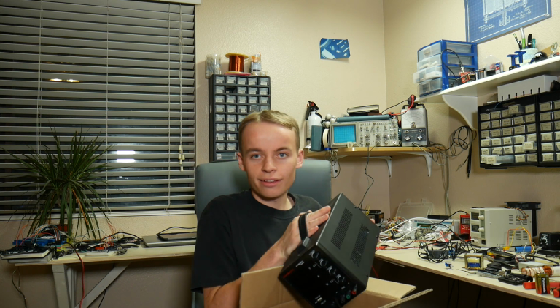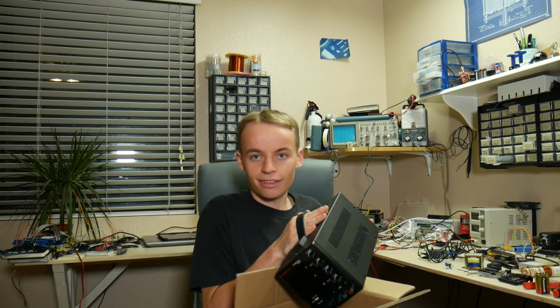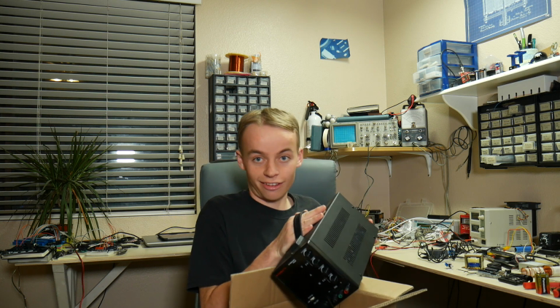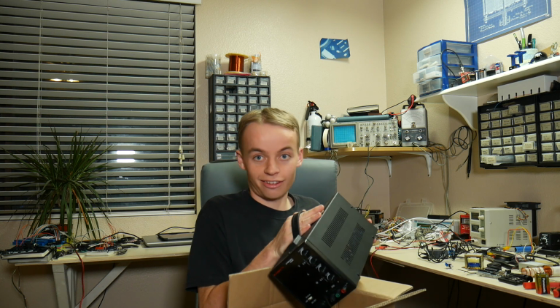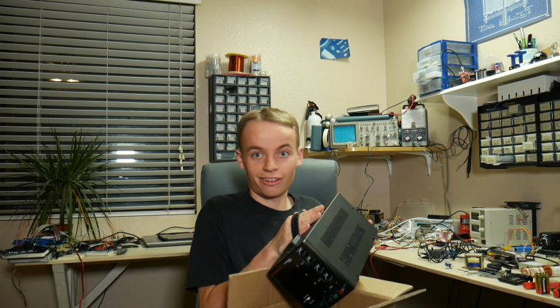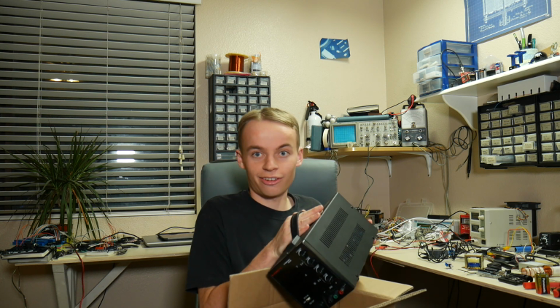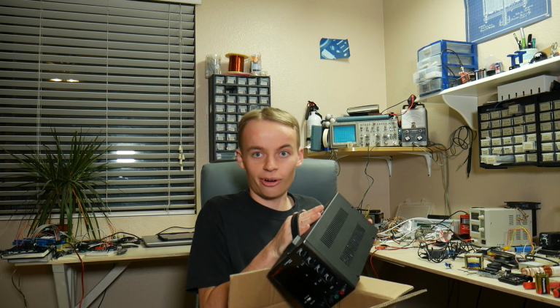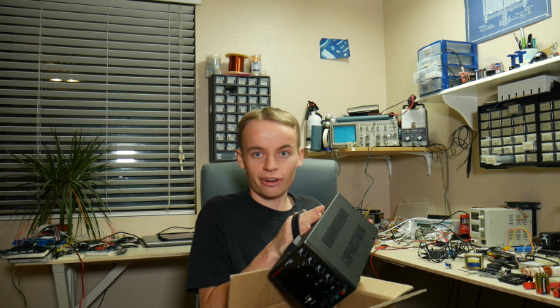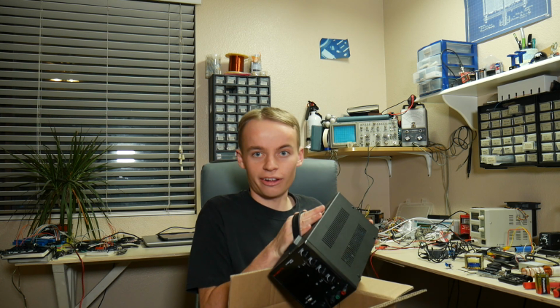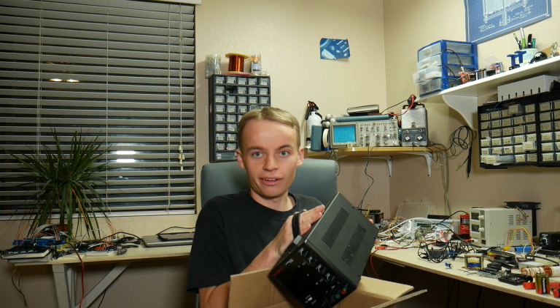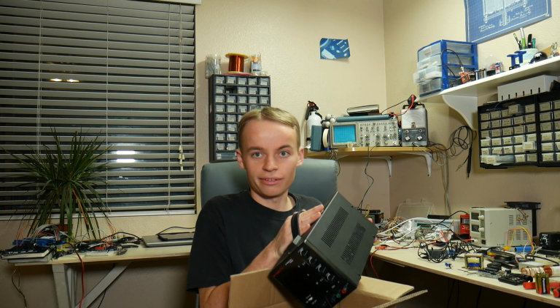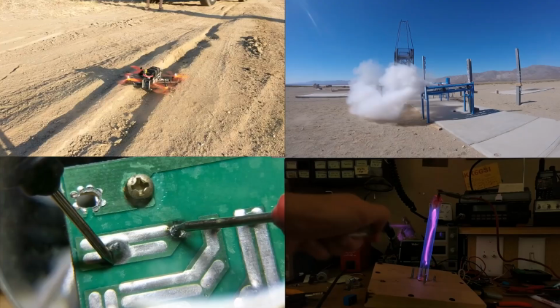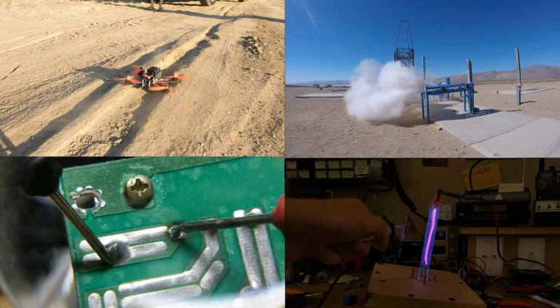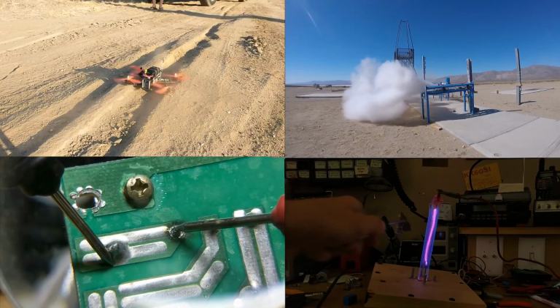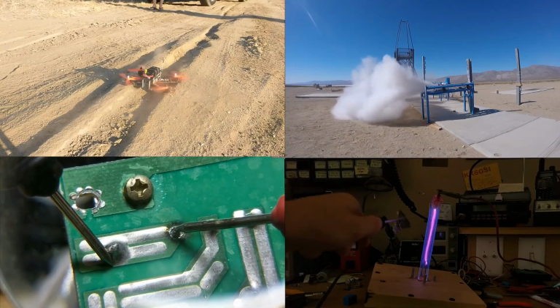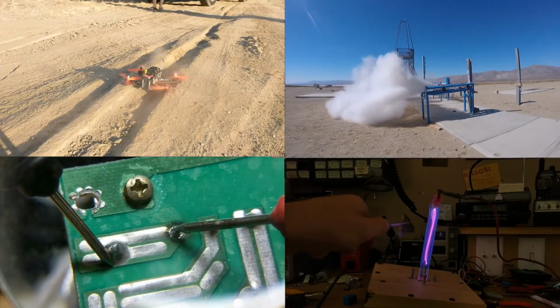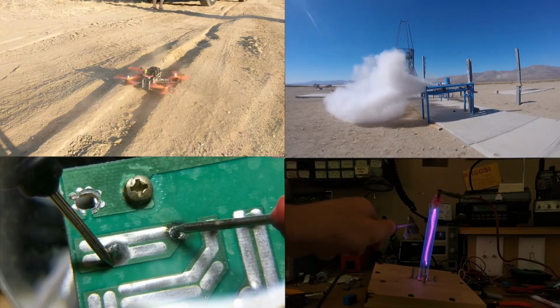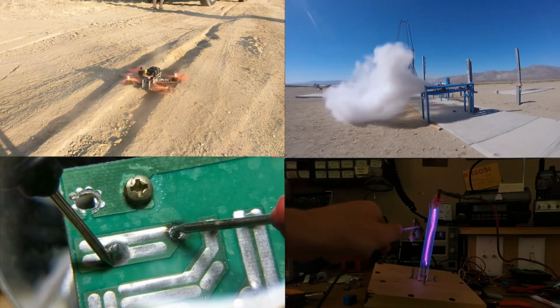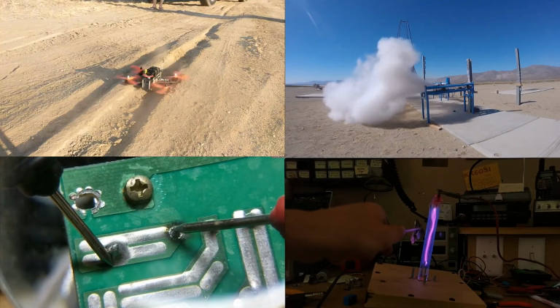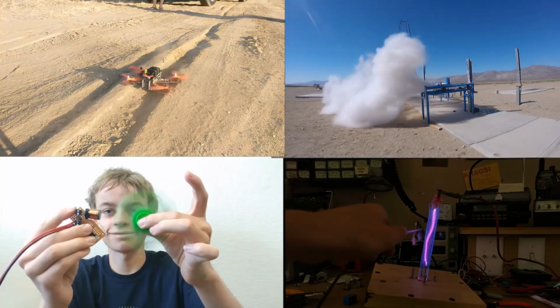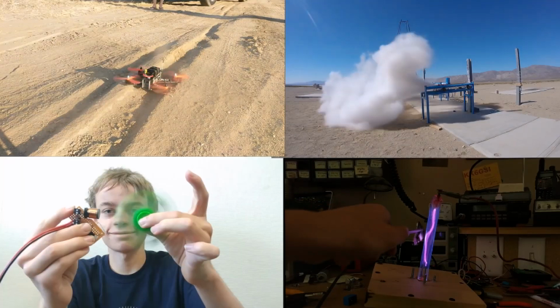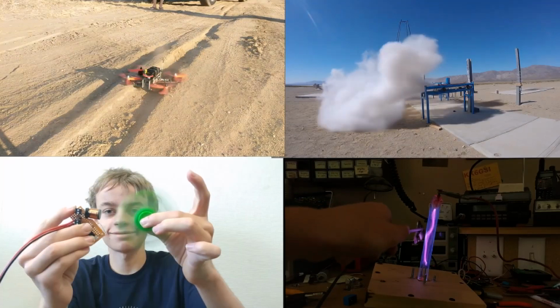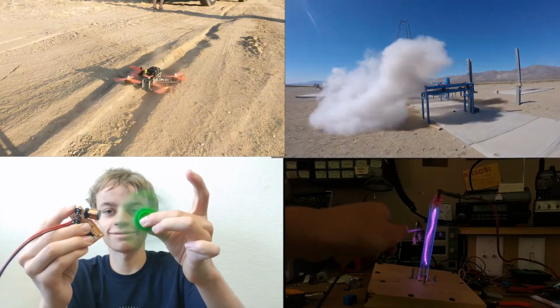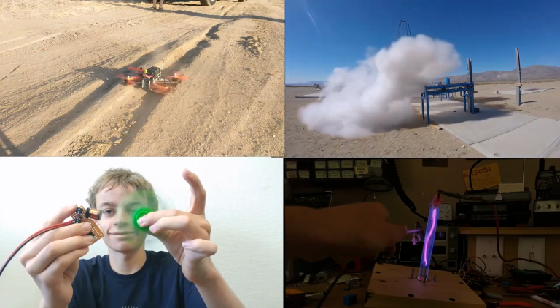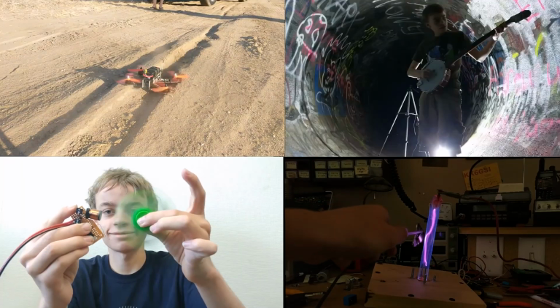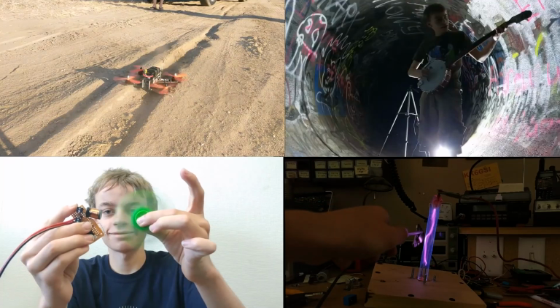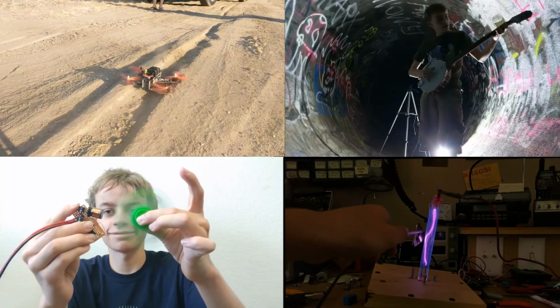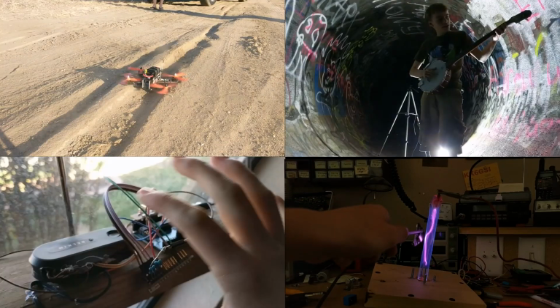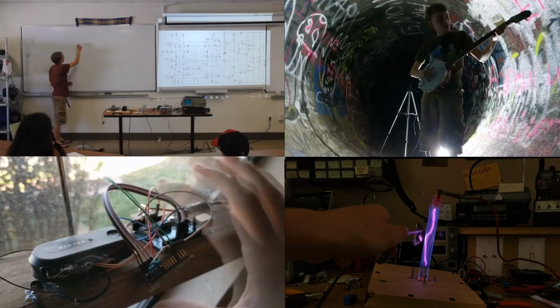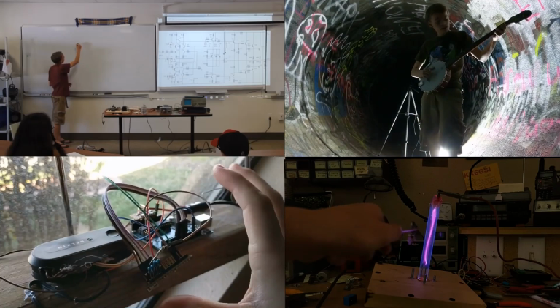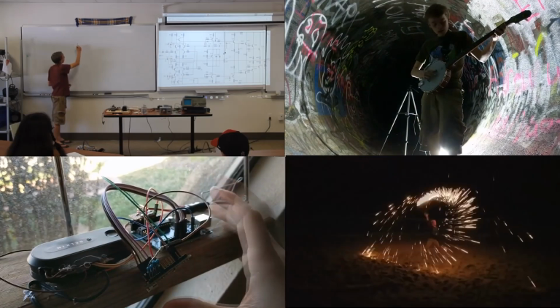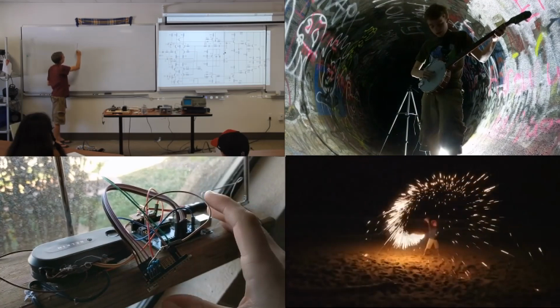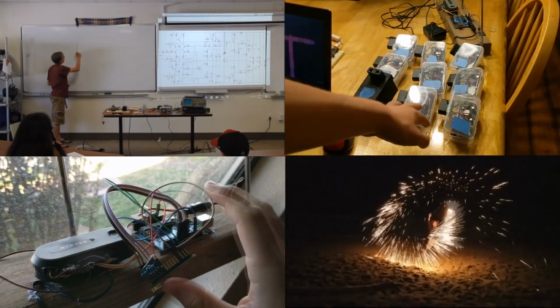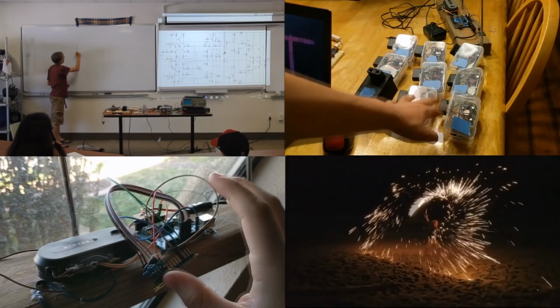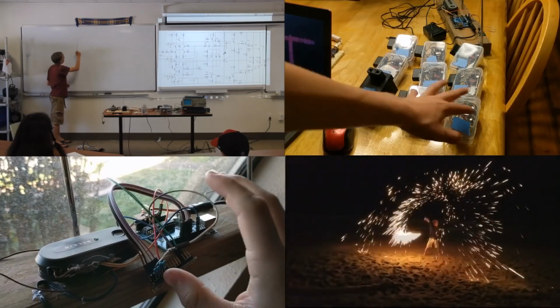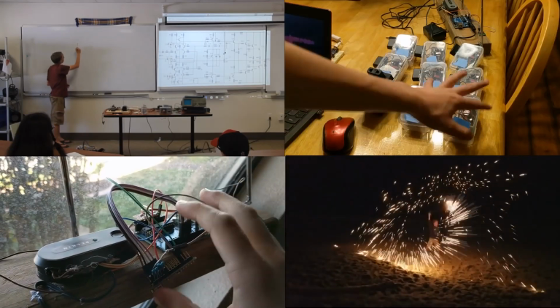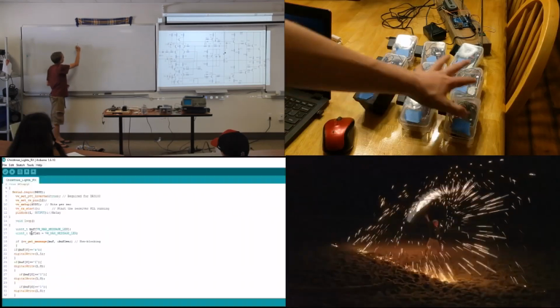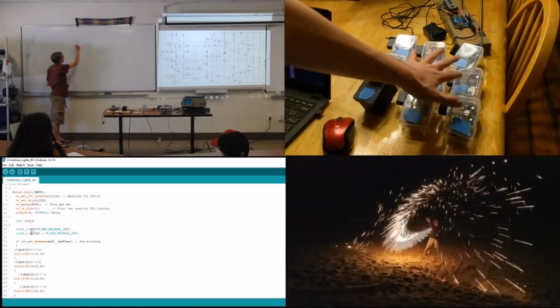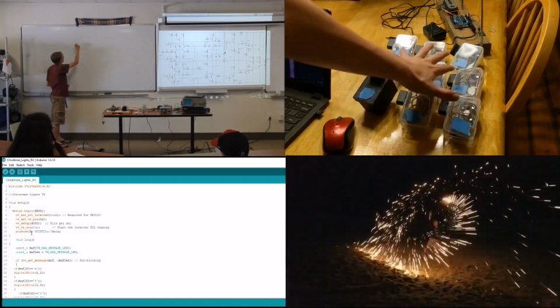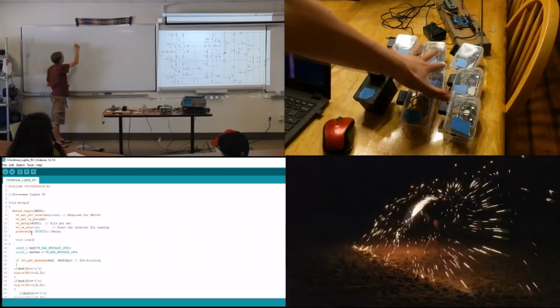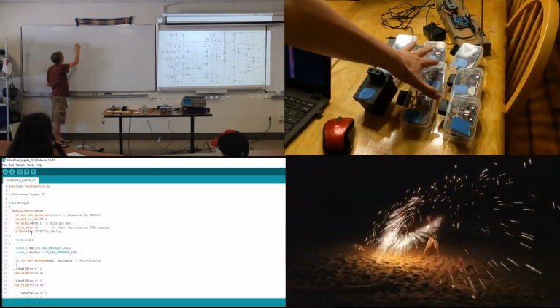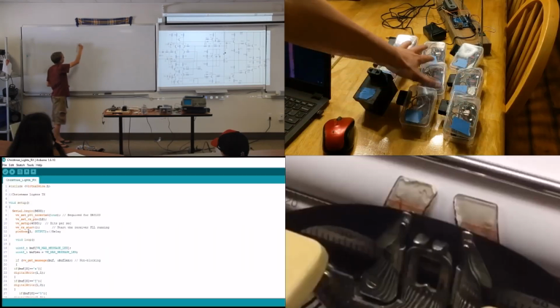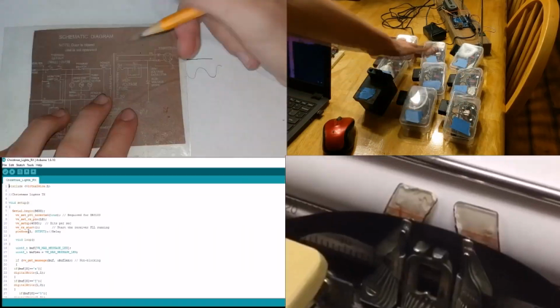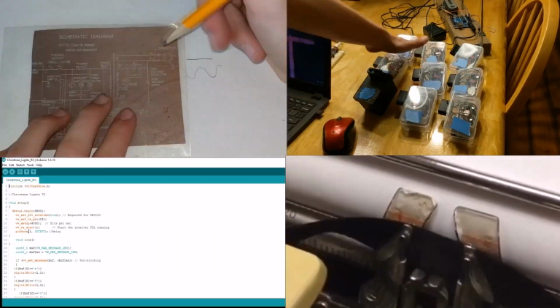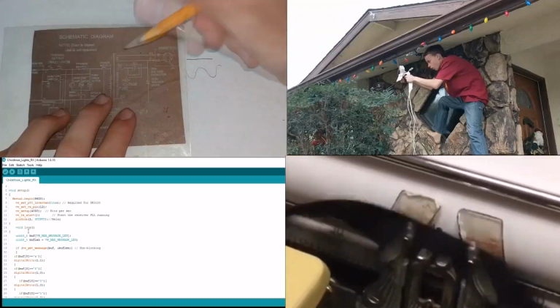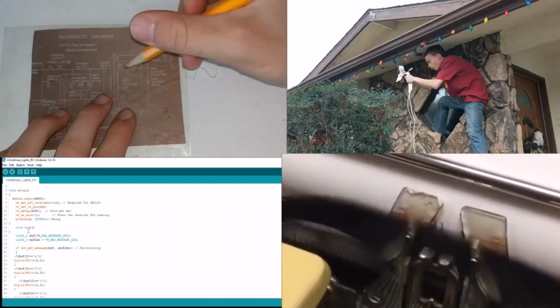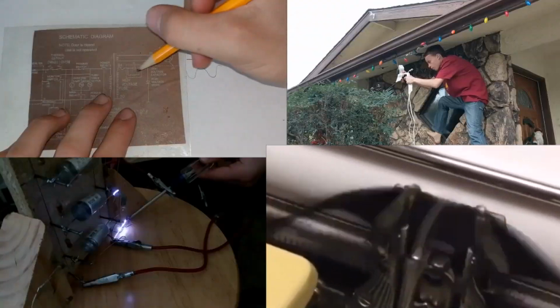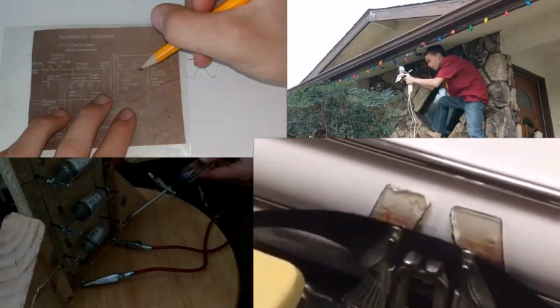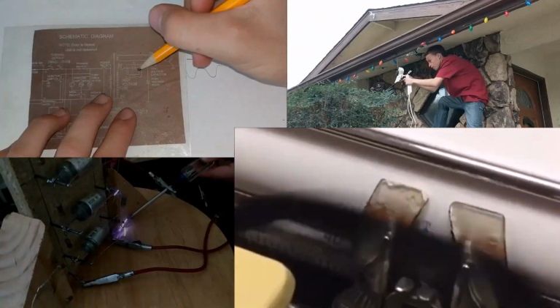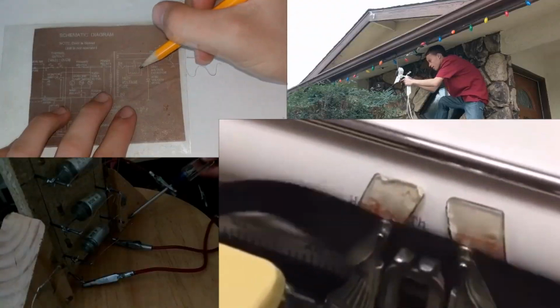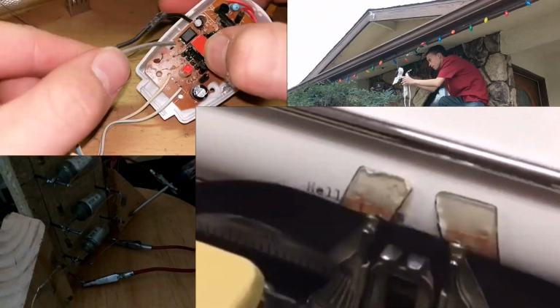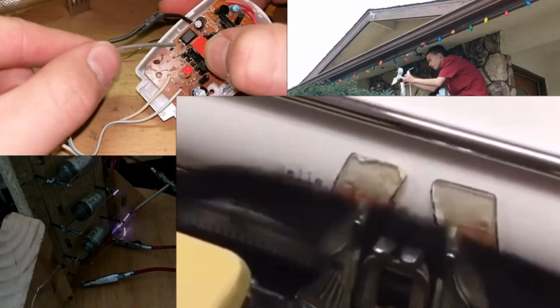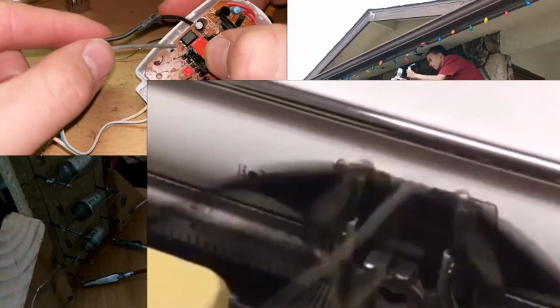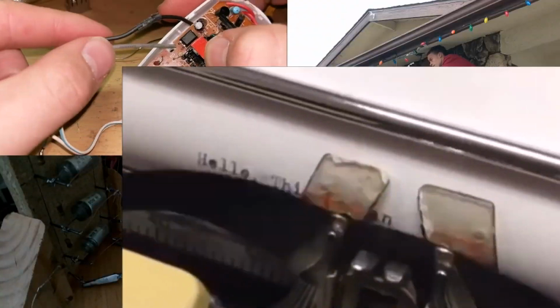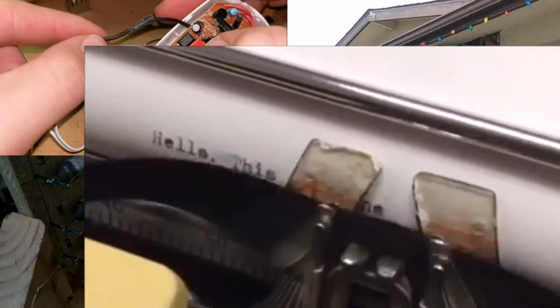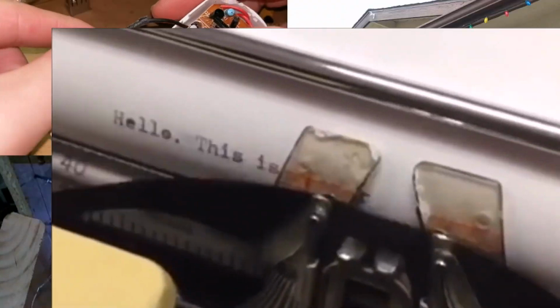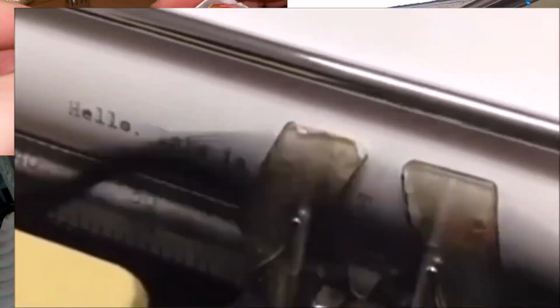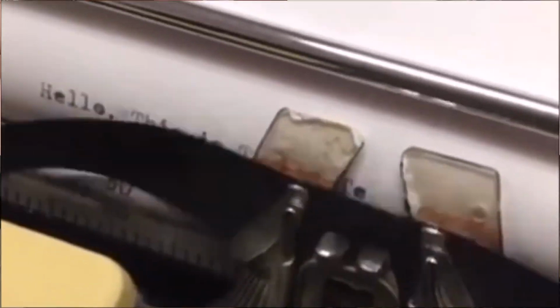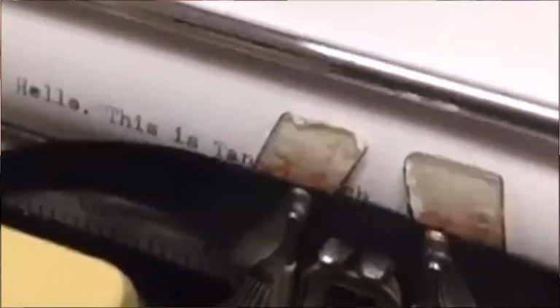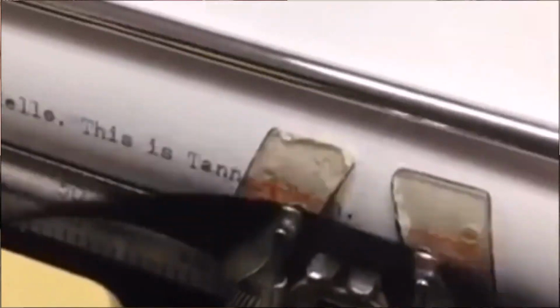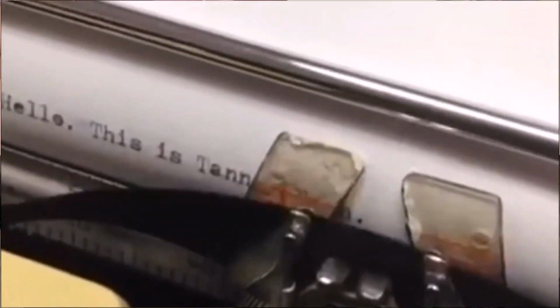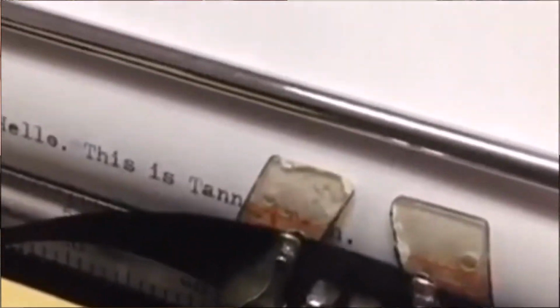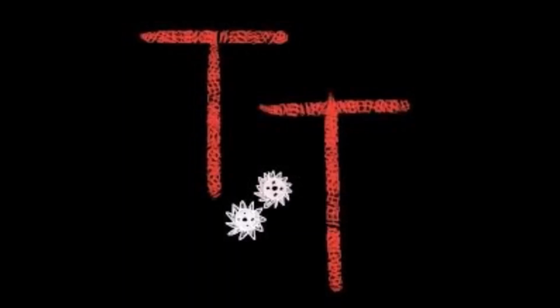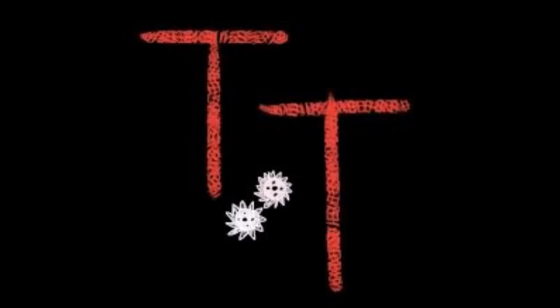Let's get started. Hello, this is Tanner Tech.